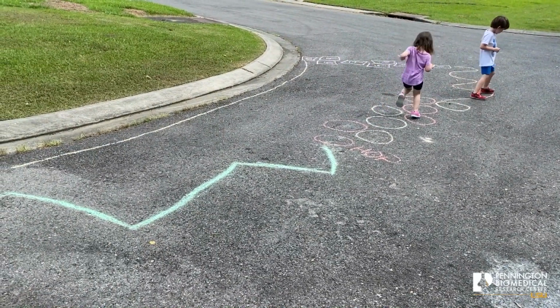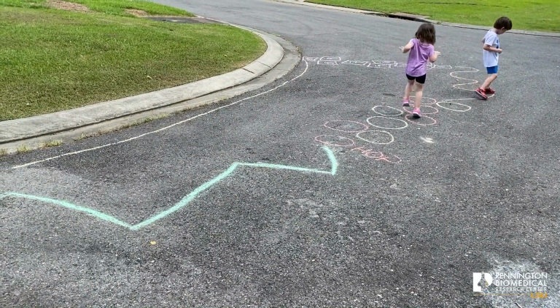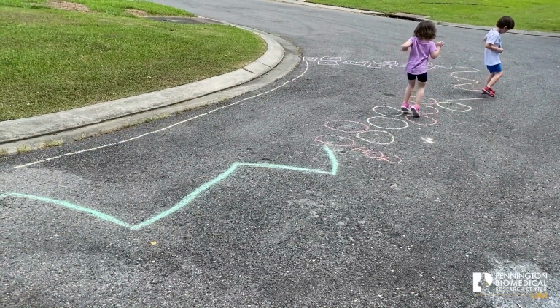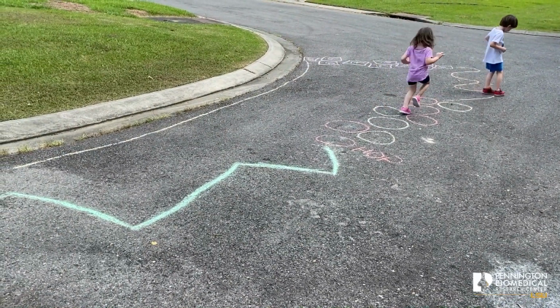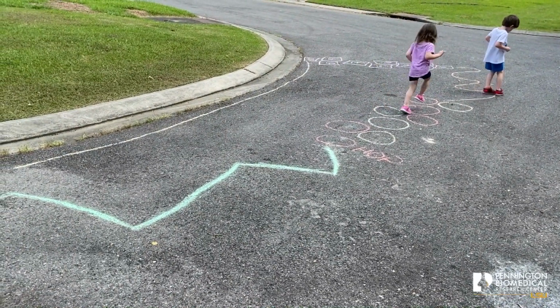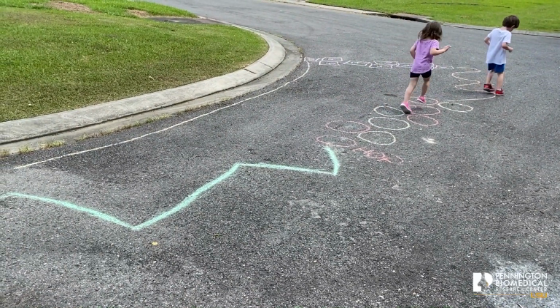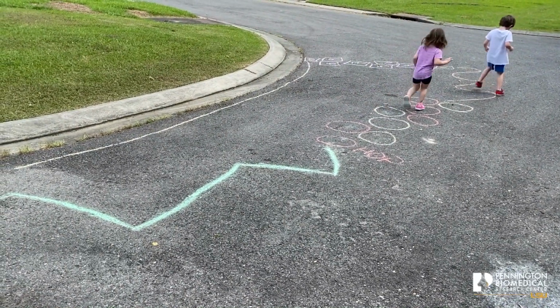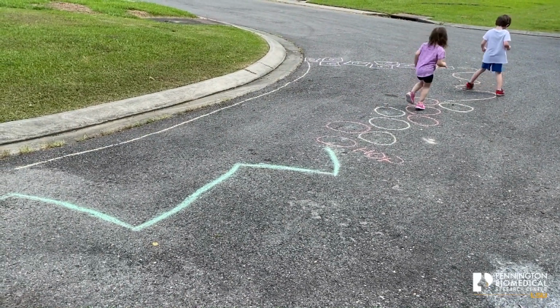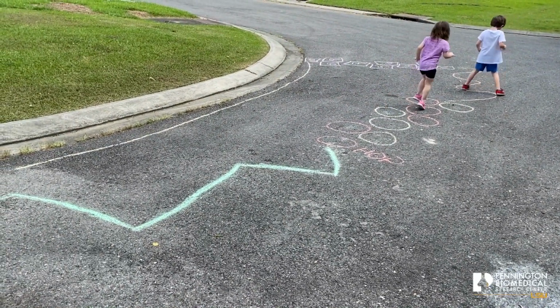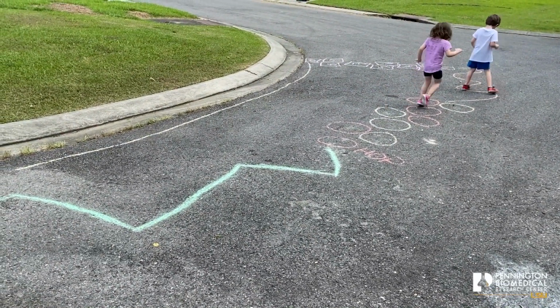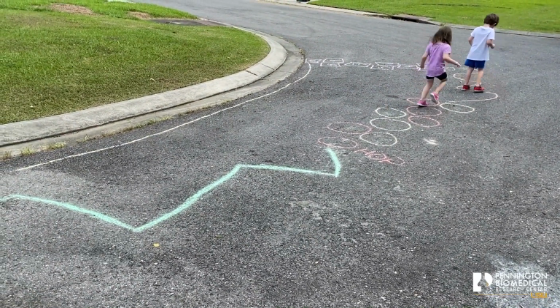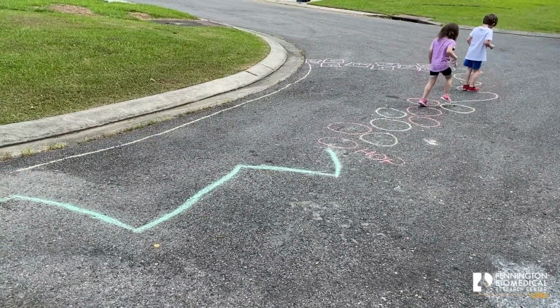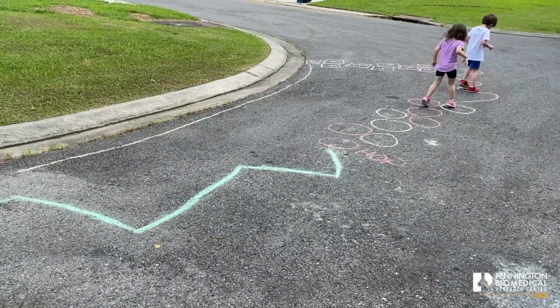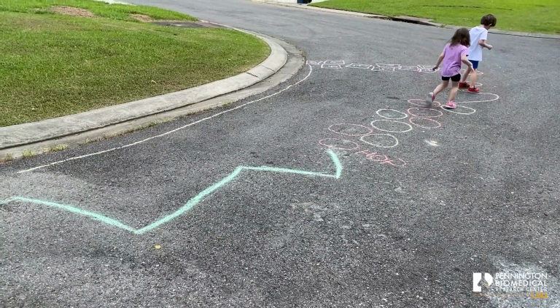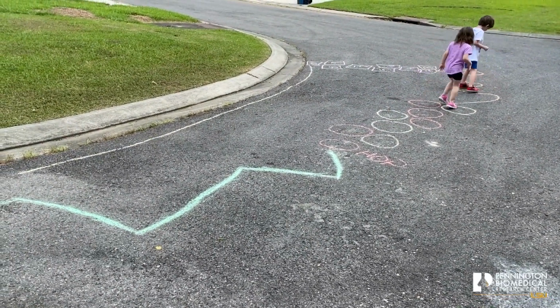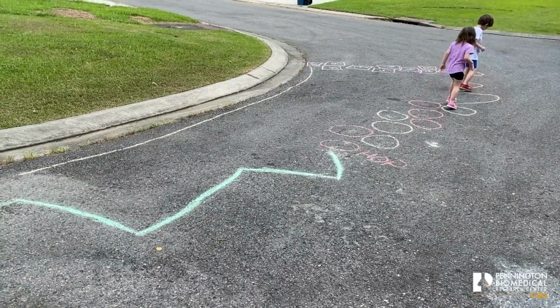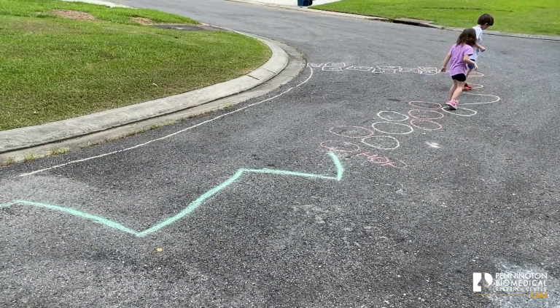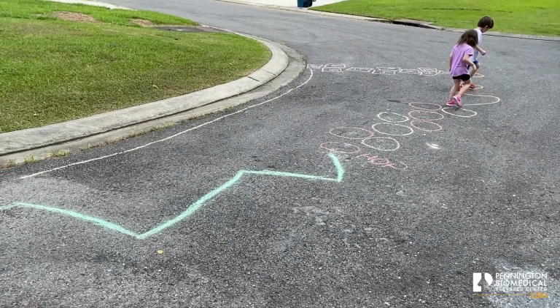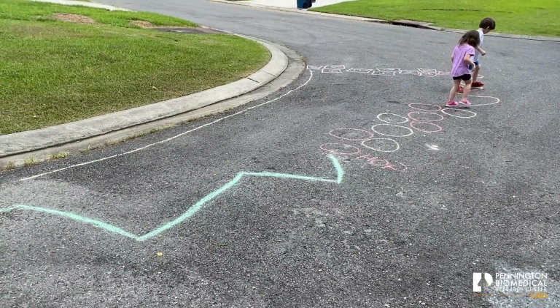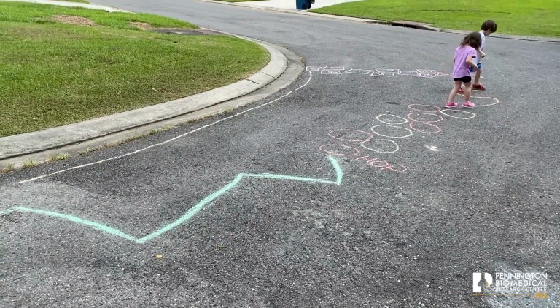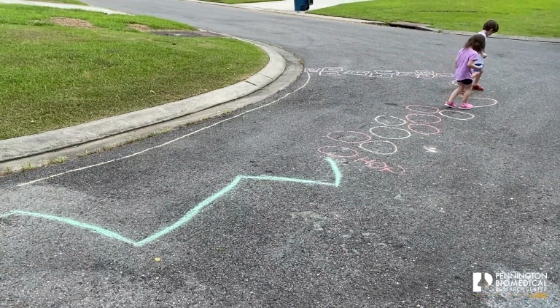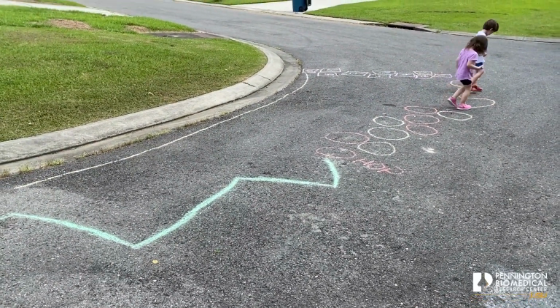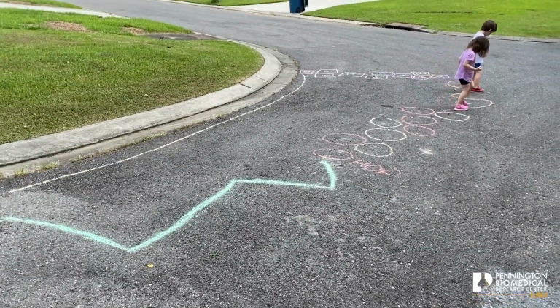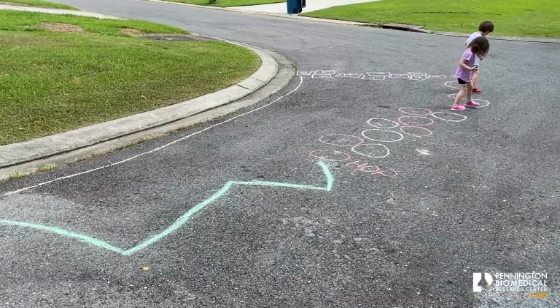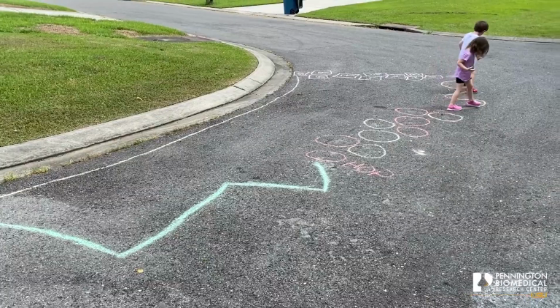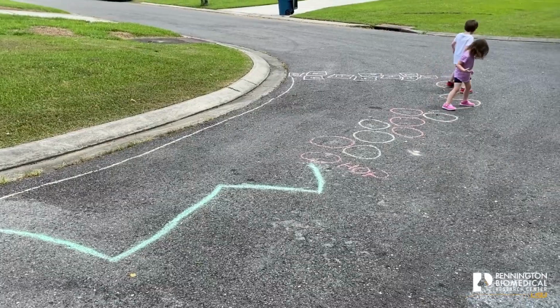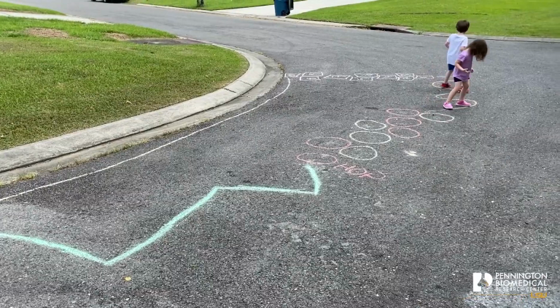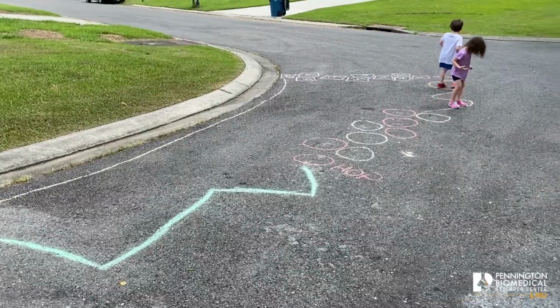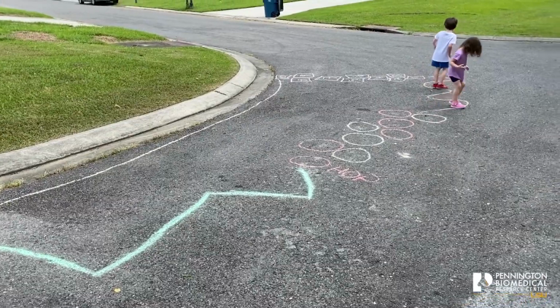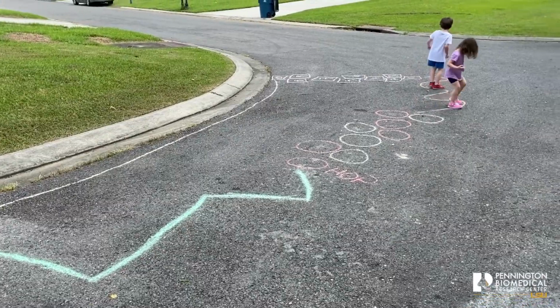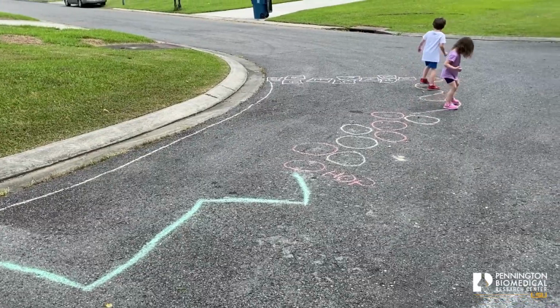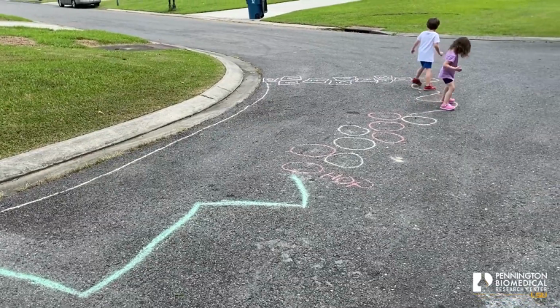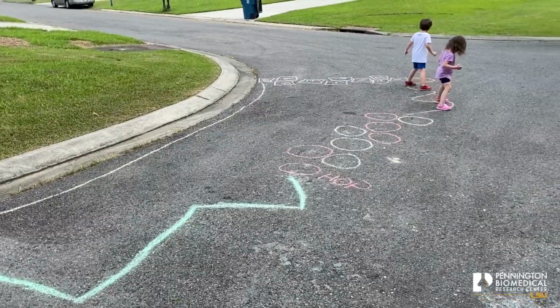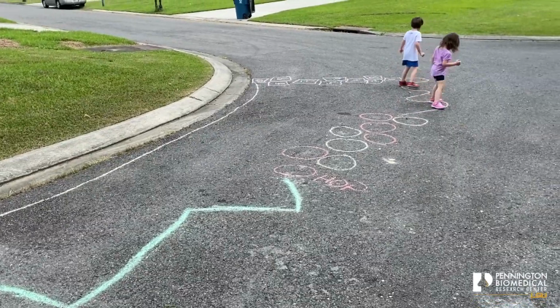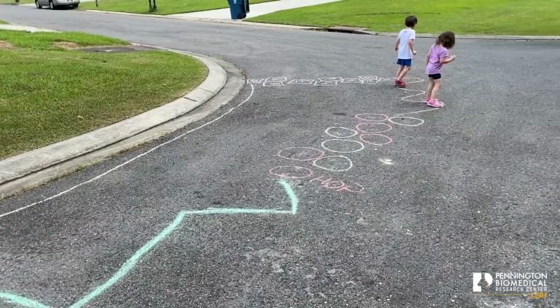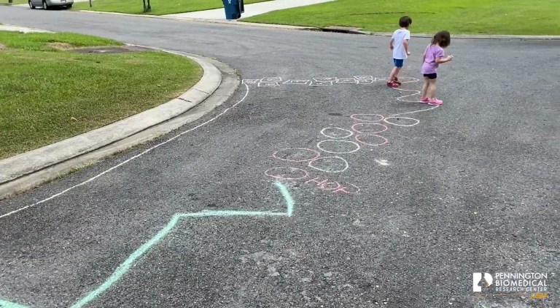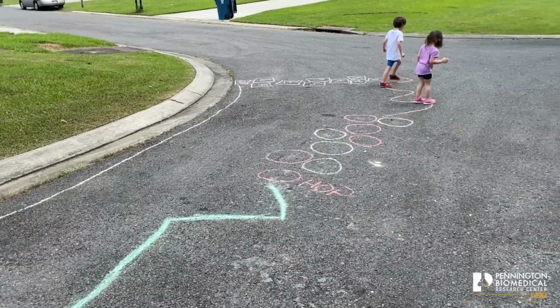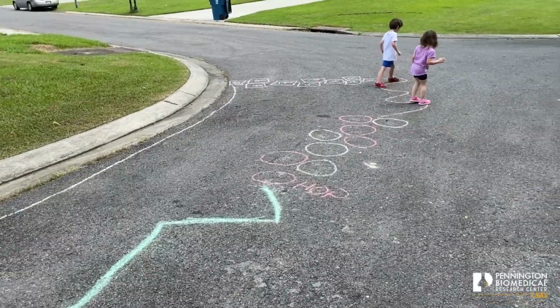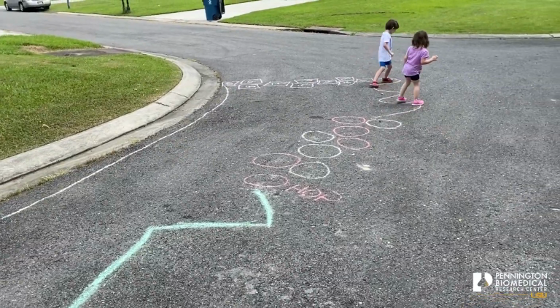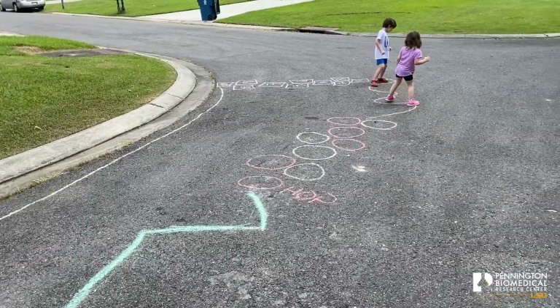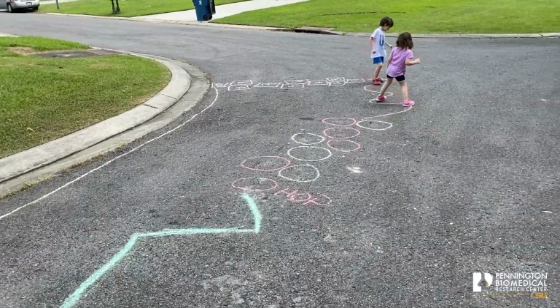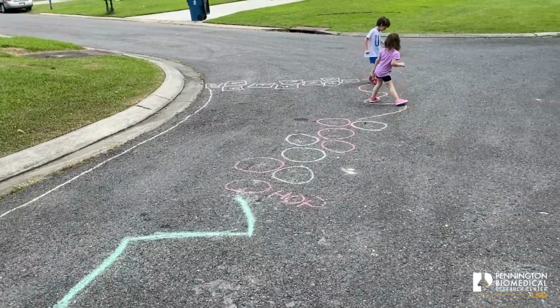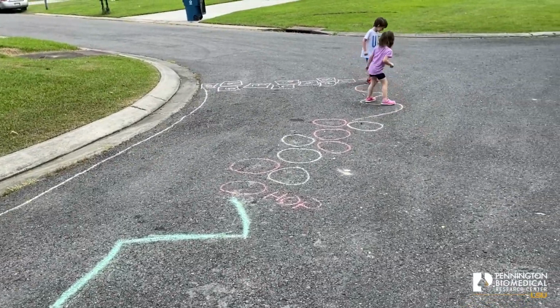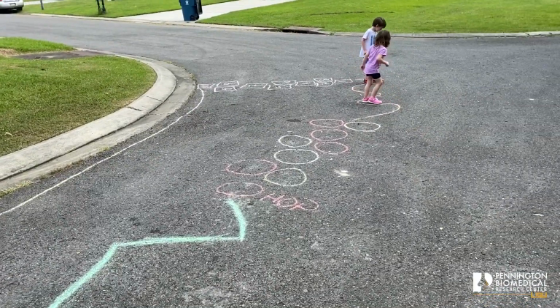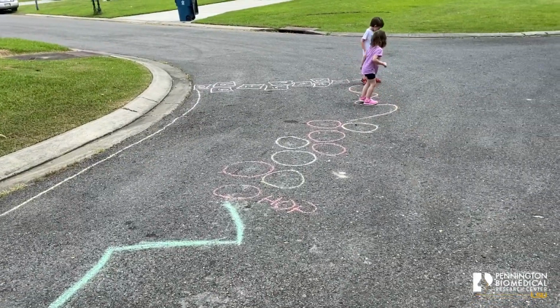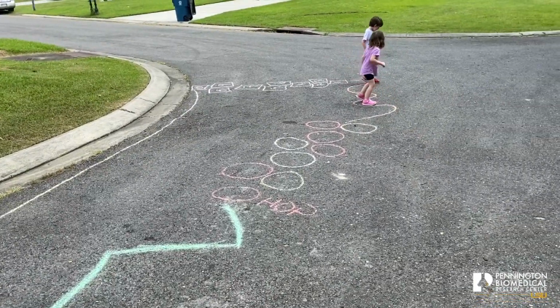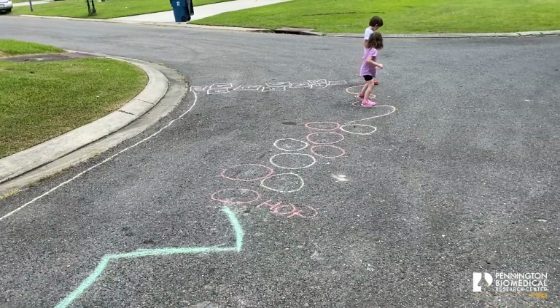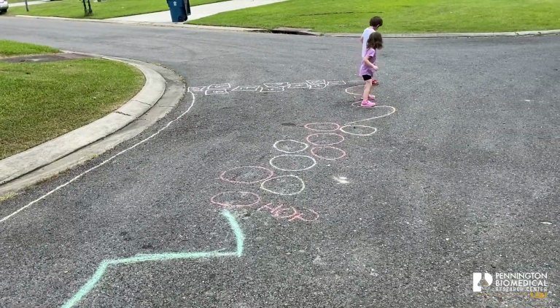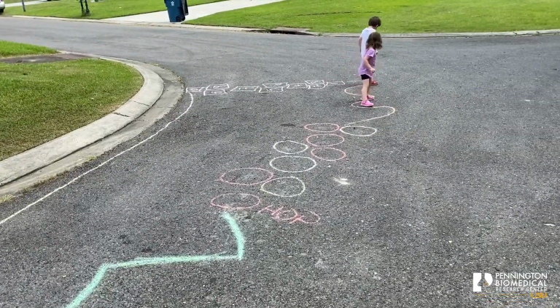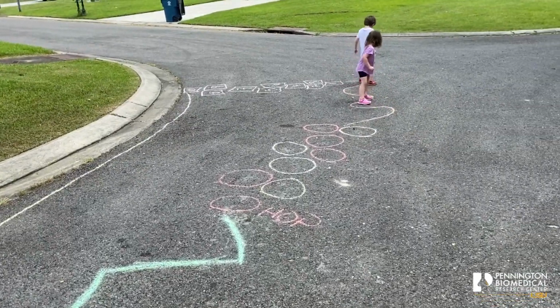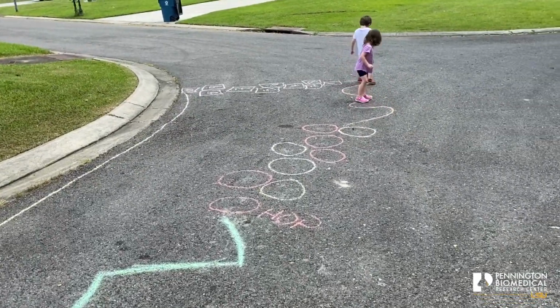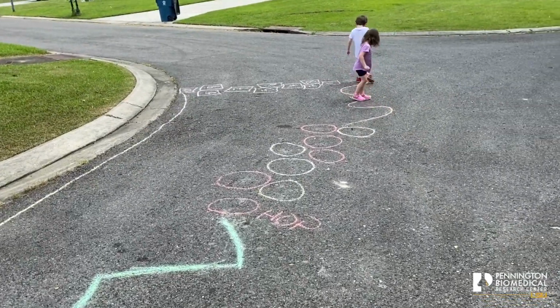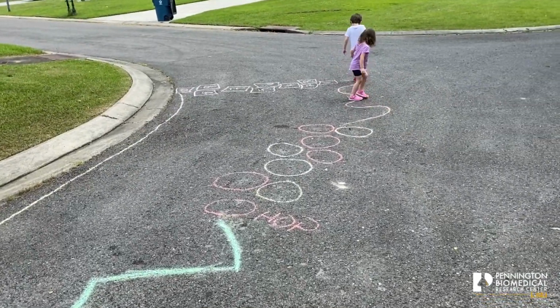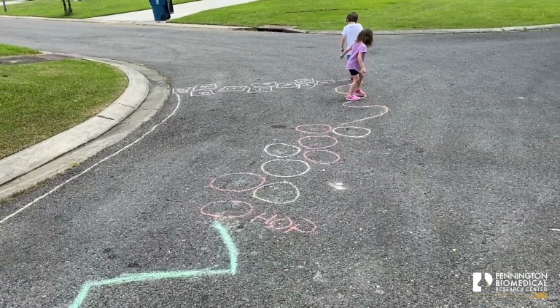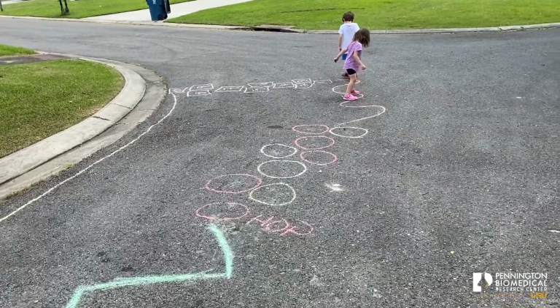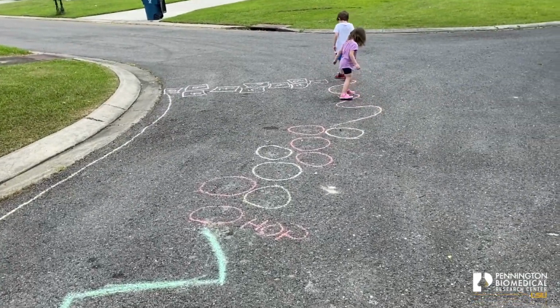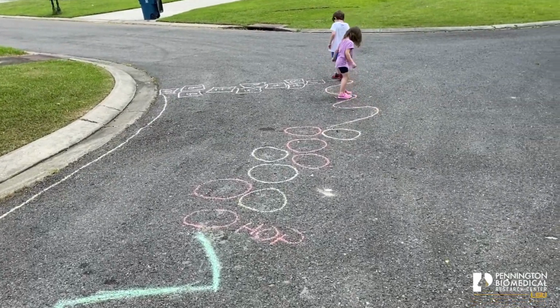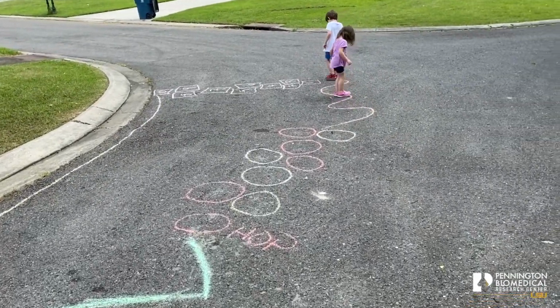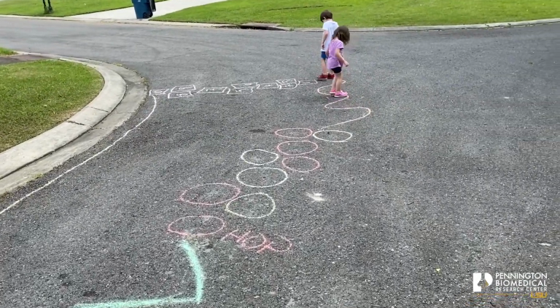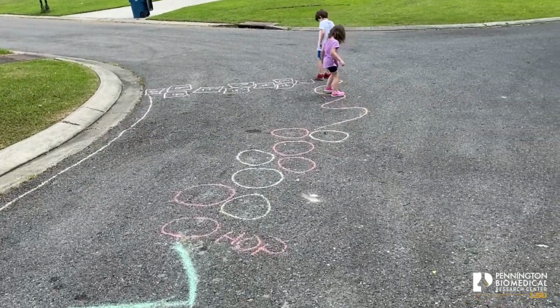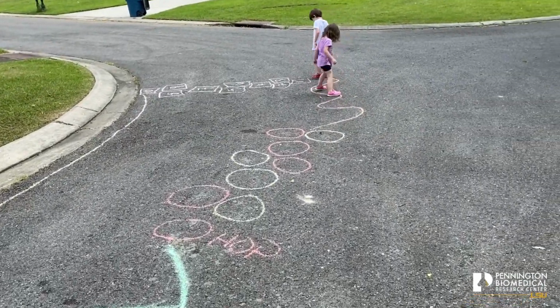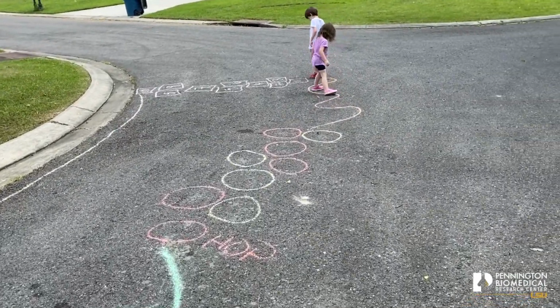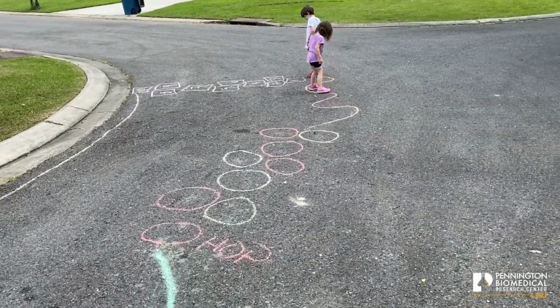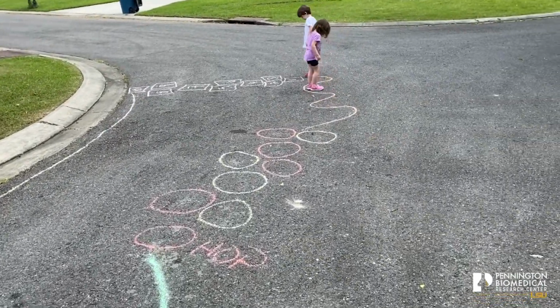Just something quick and simple — you can make it as elaborate or as simple as you want, just so you get out moving, jumping, sliding, running, and have a little bit of fun.